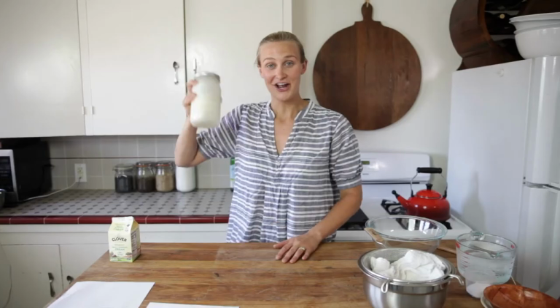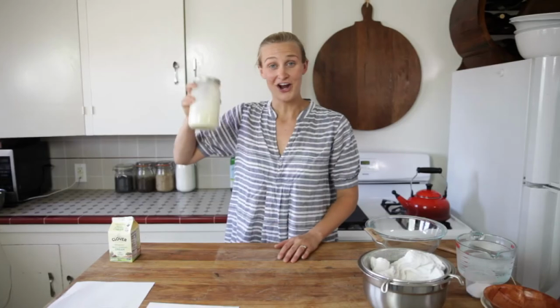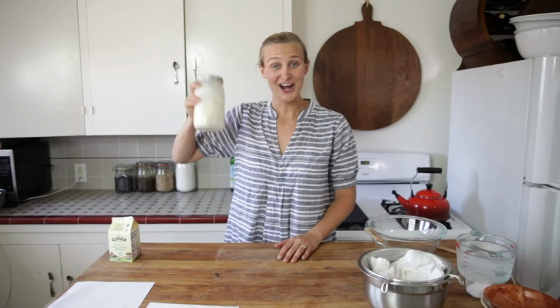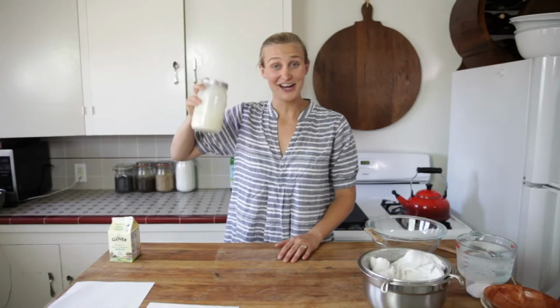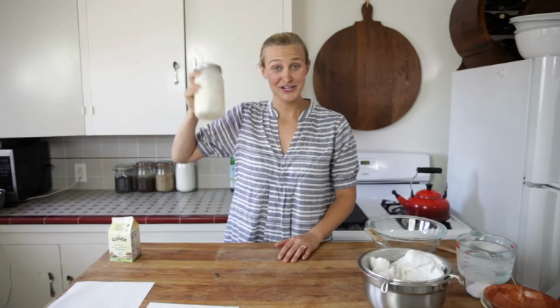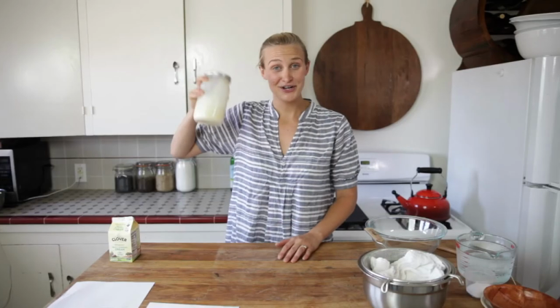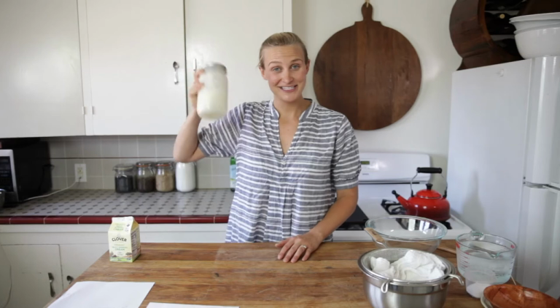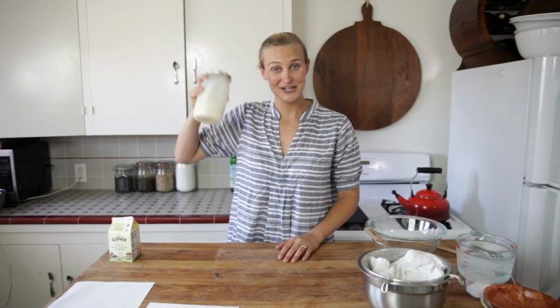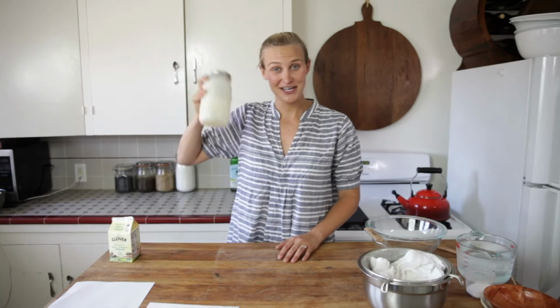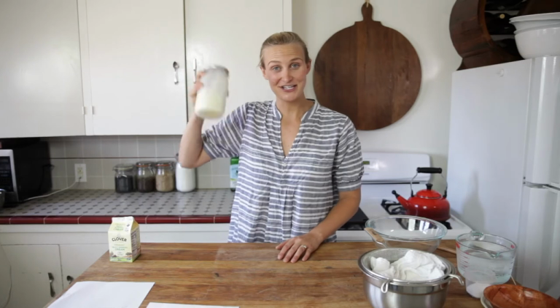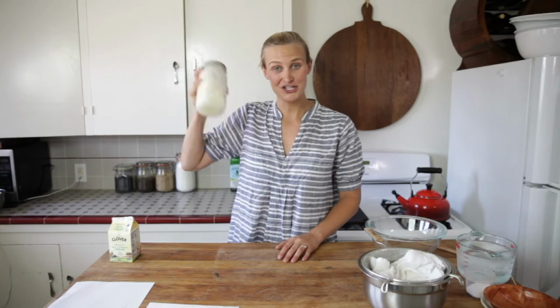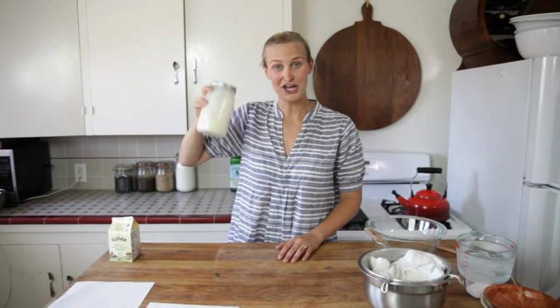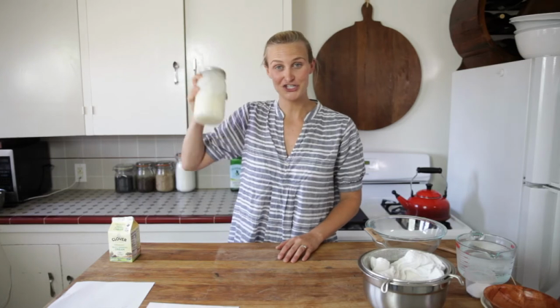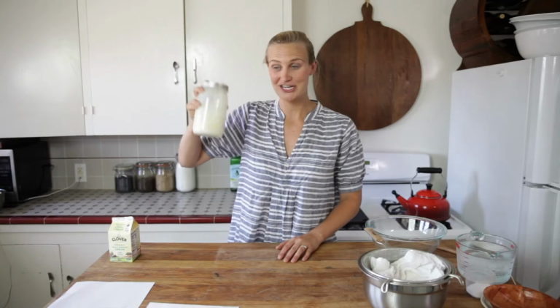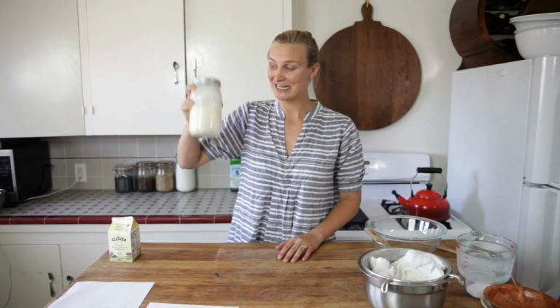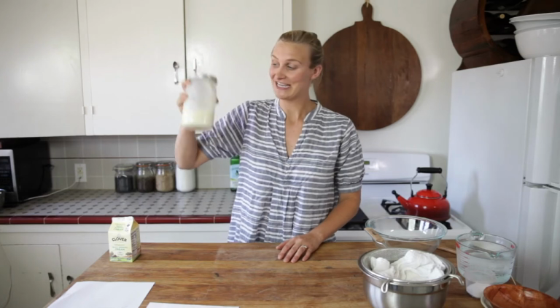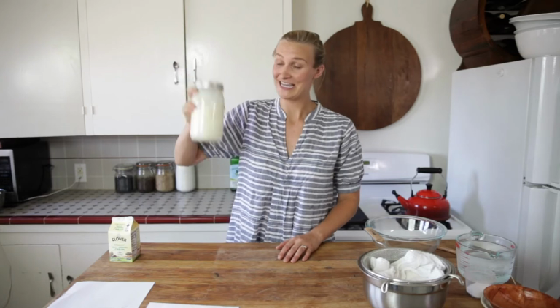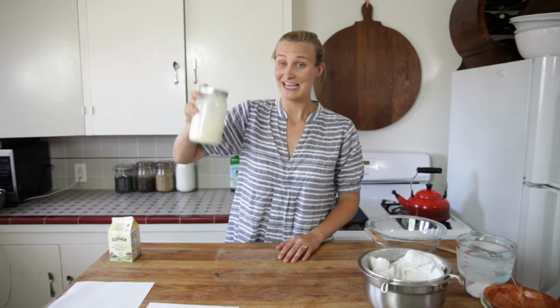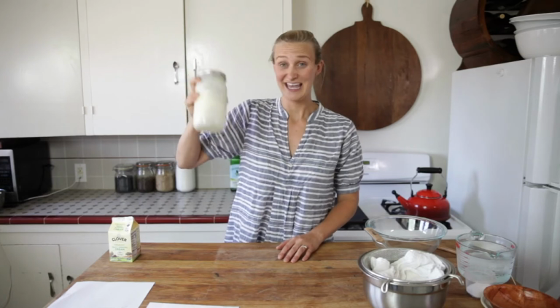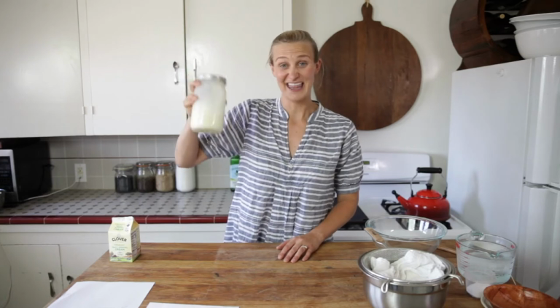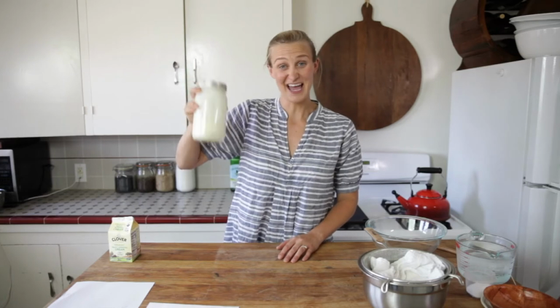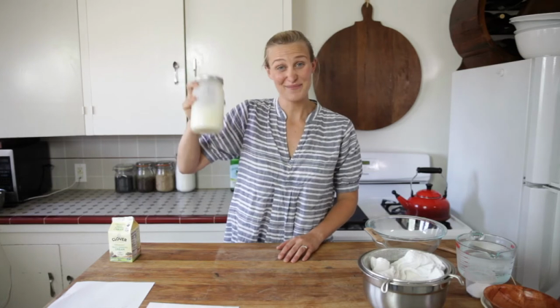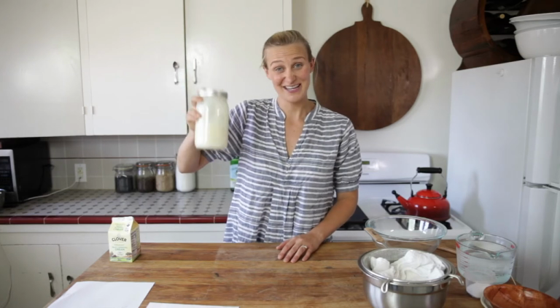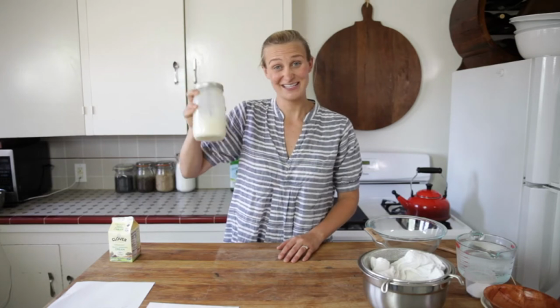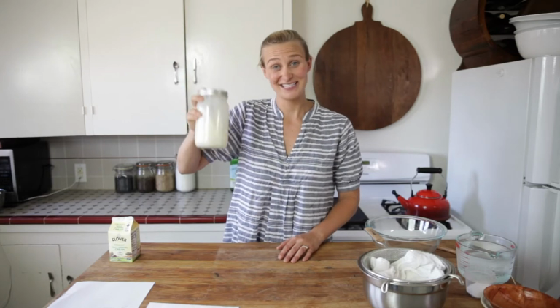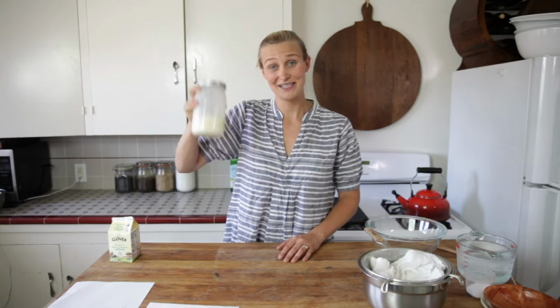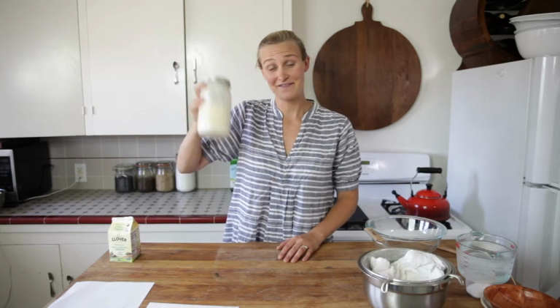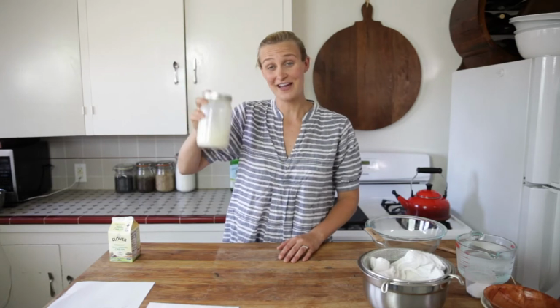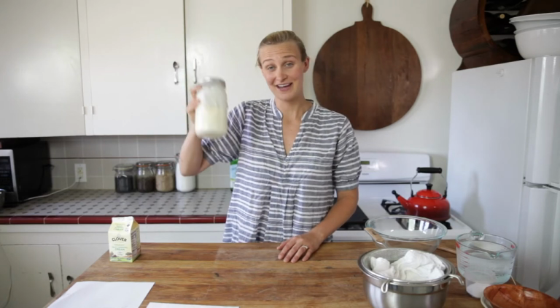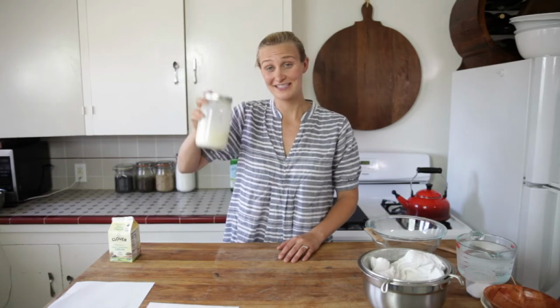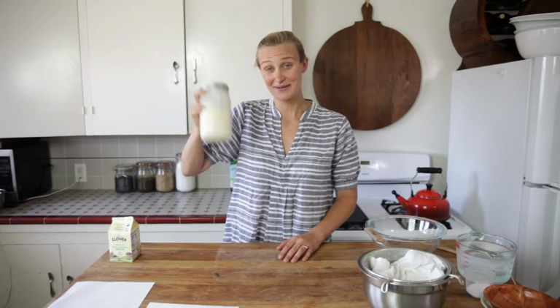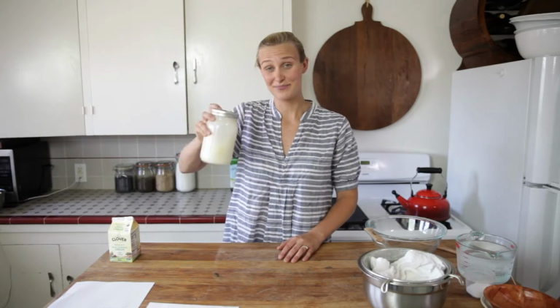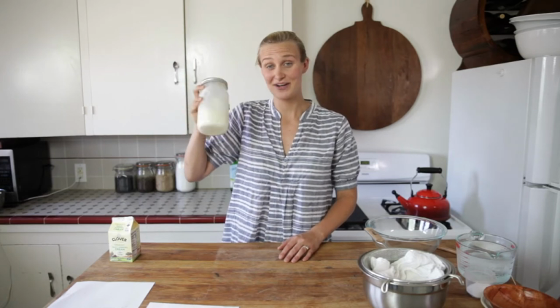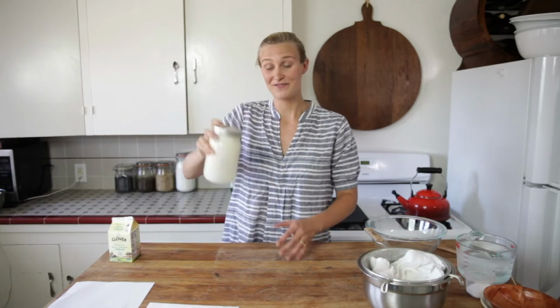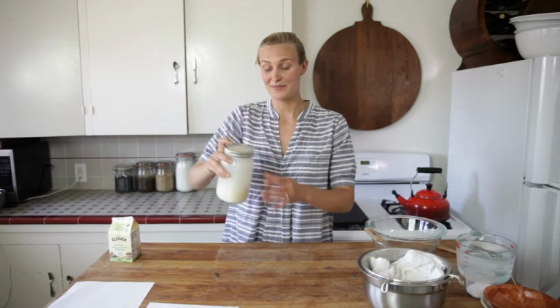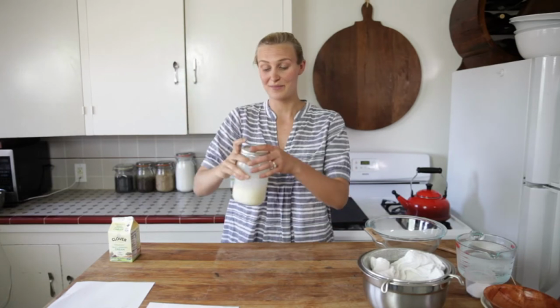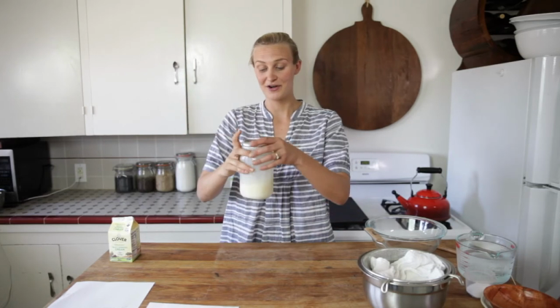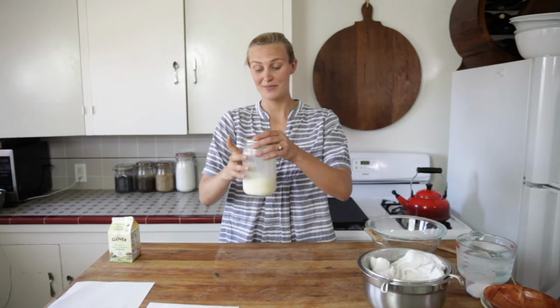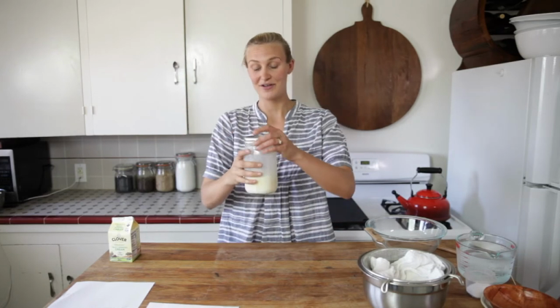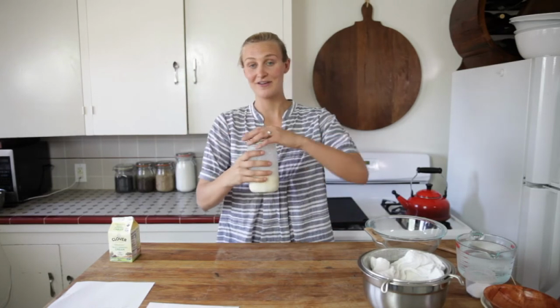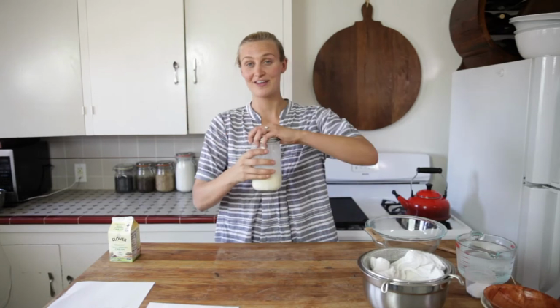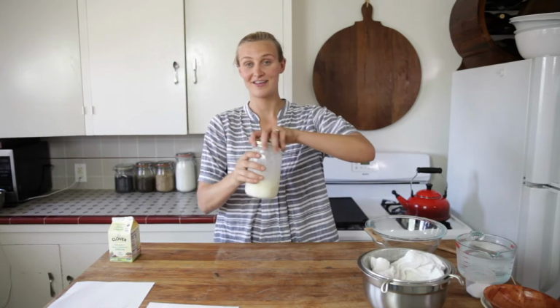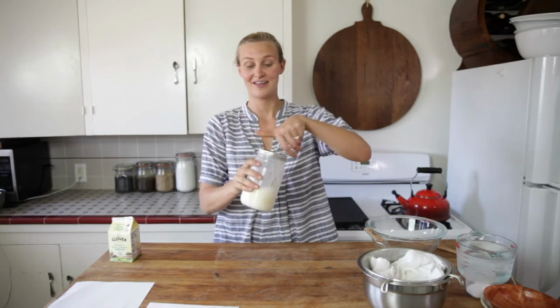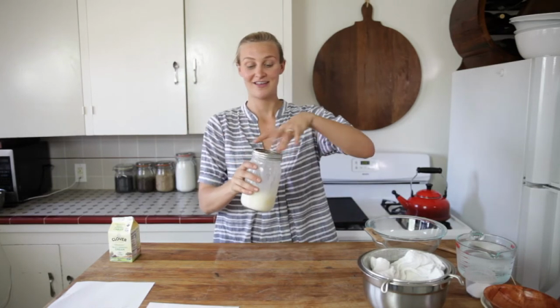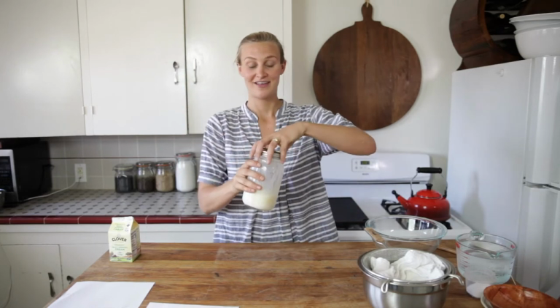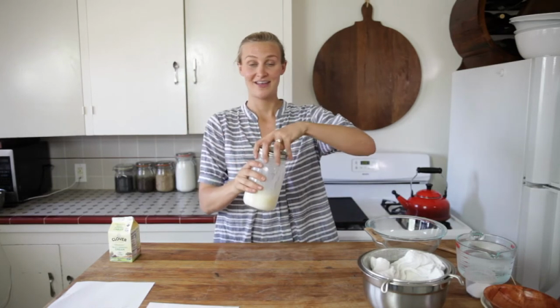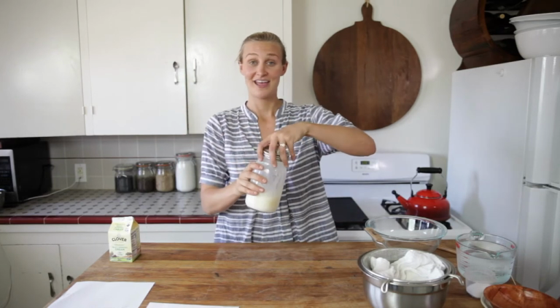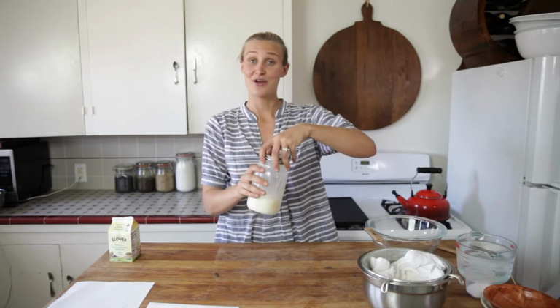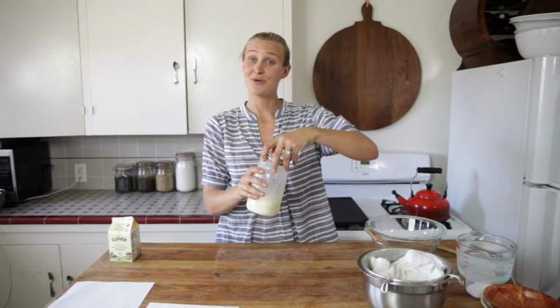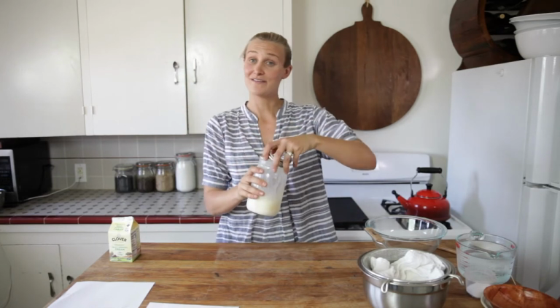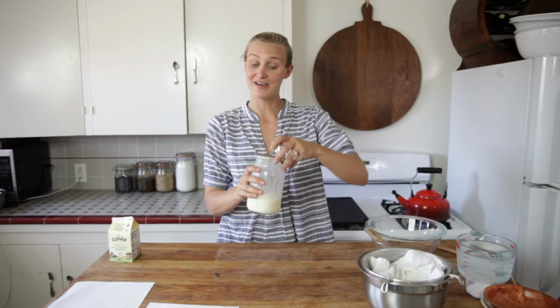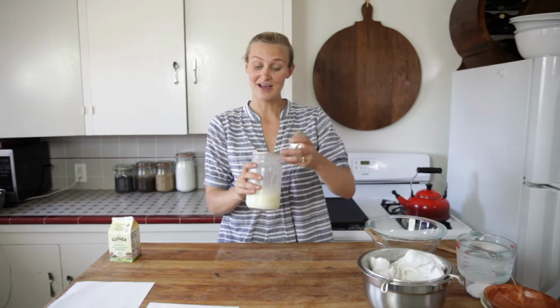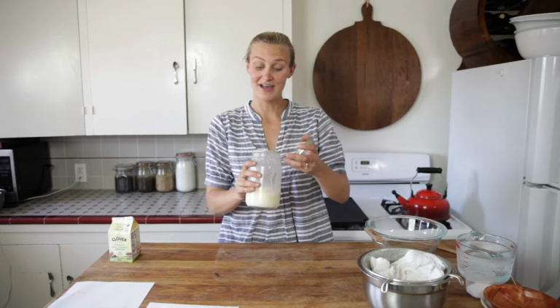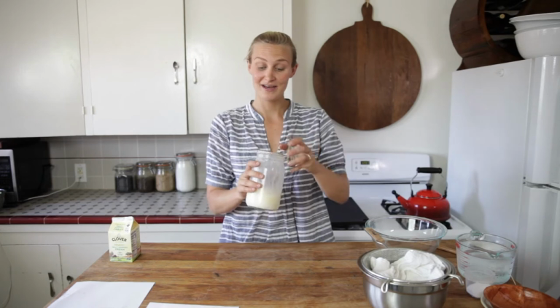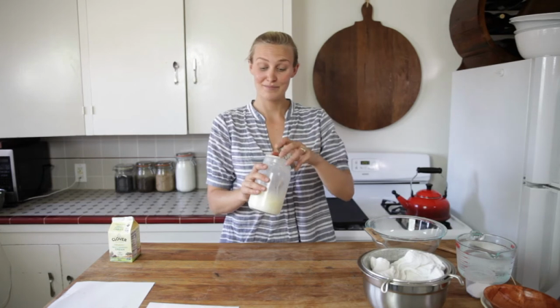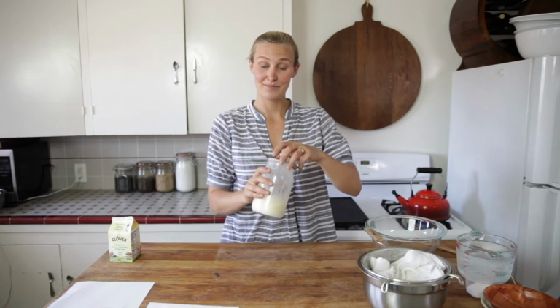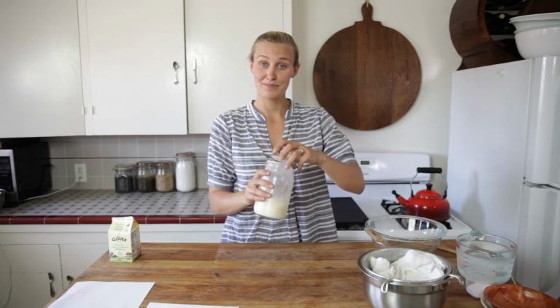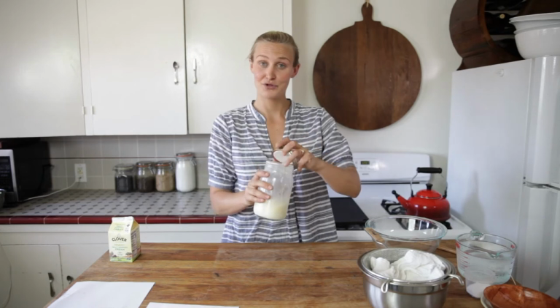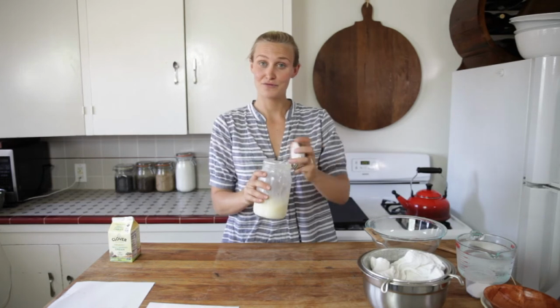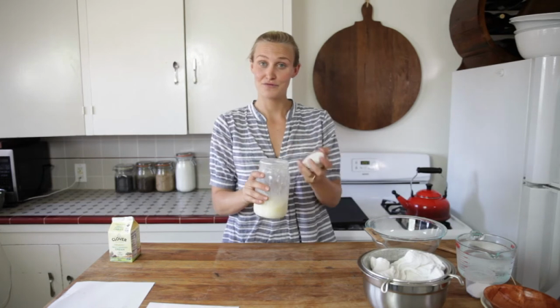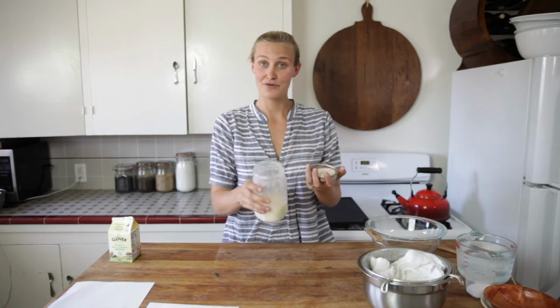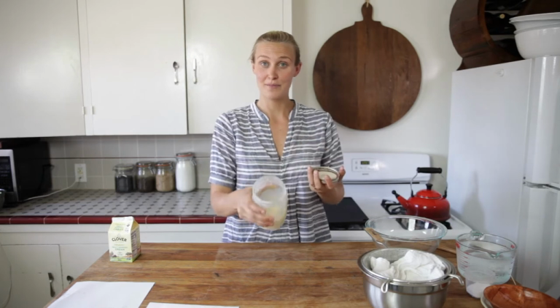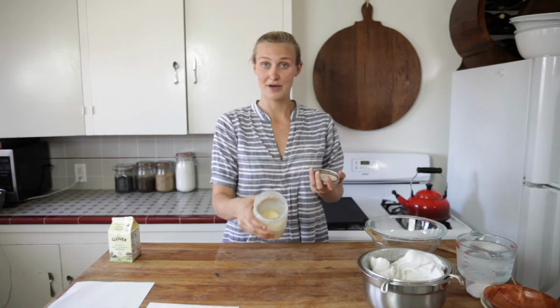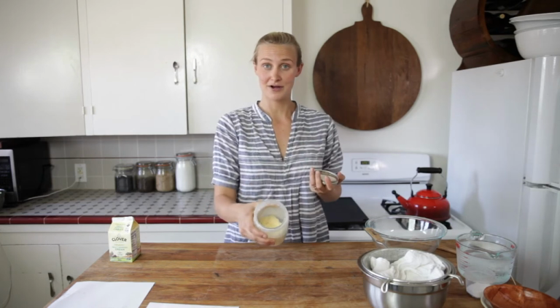Can you guys hear that sloshing? That means the fat has separated from the buttermilk, and we have got beautiful butter.